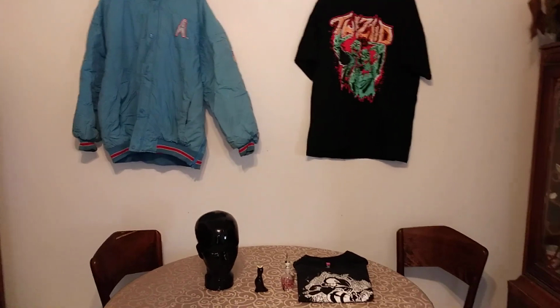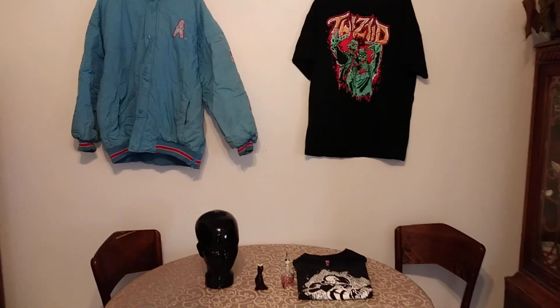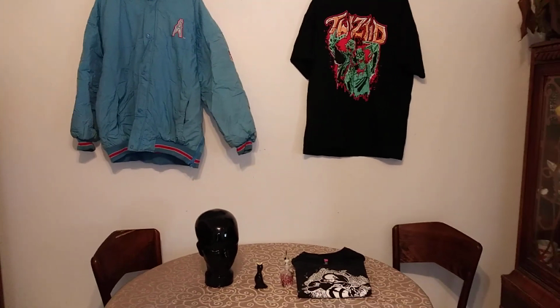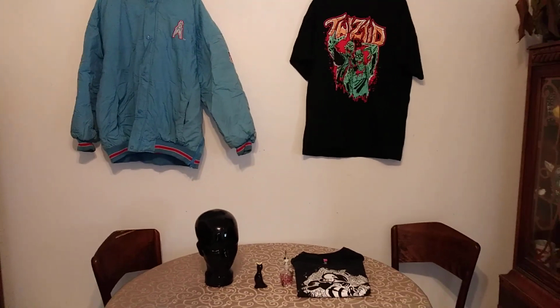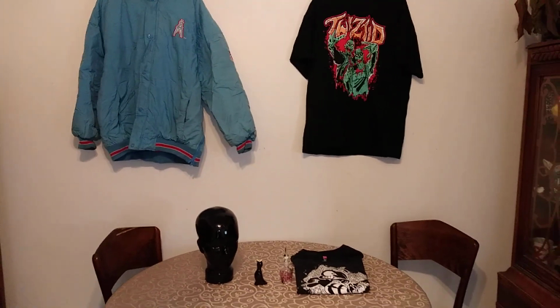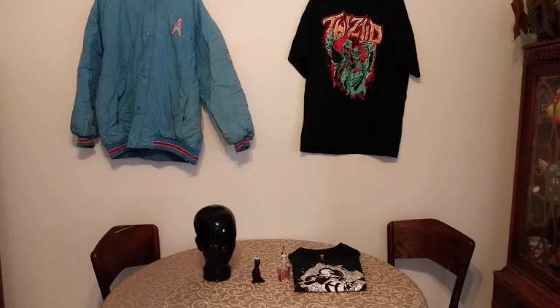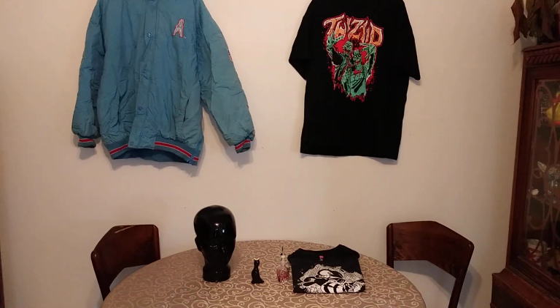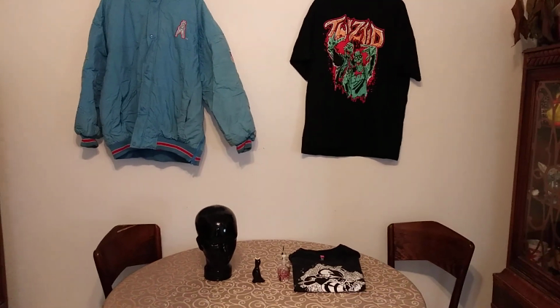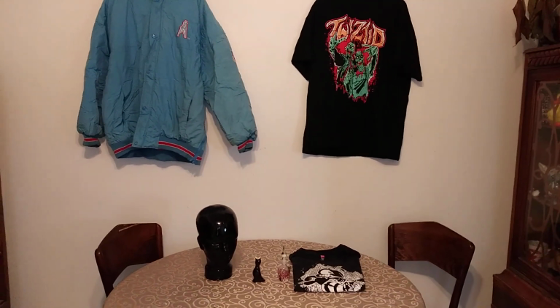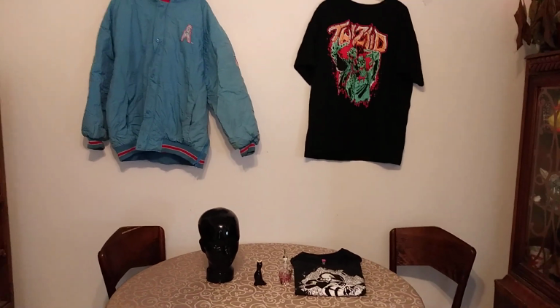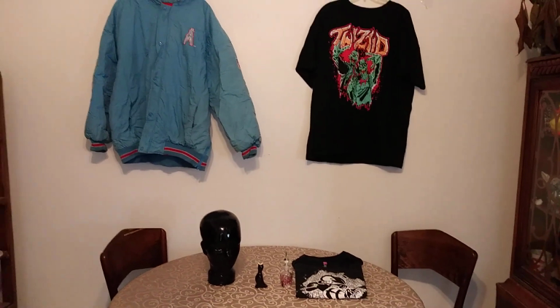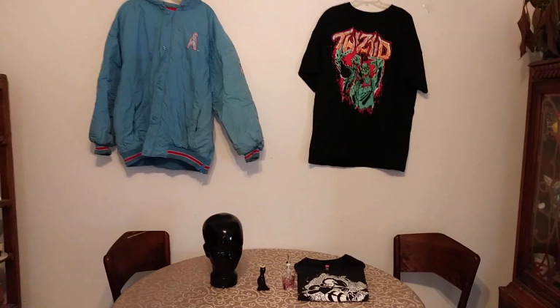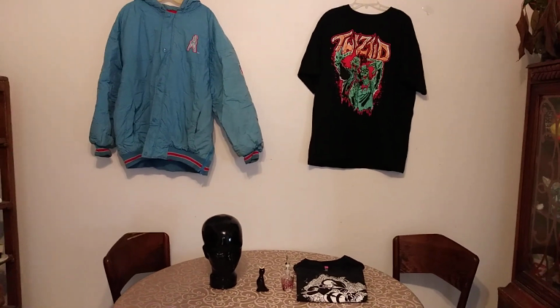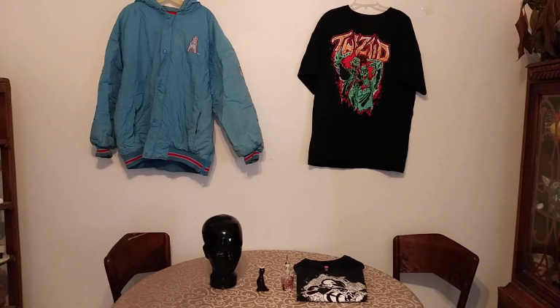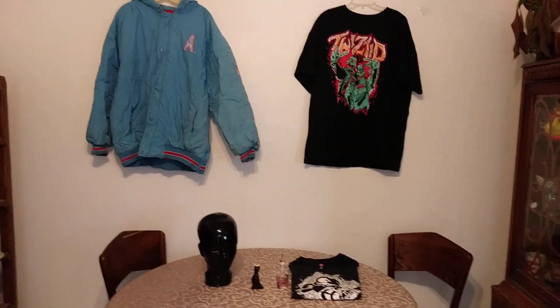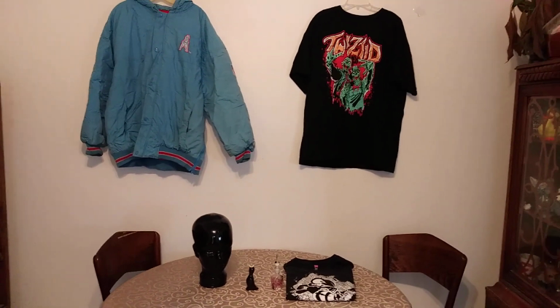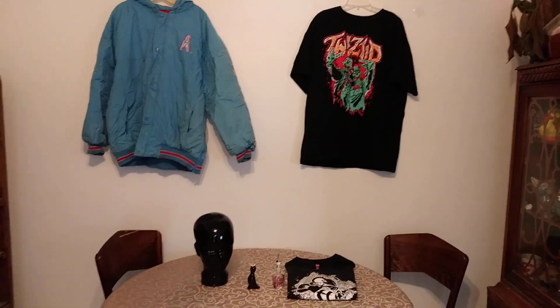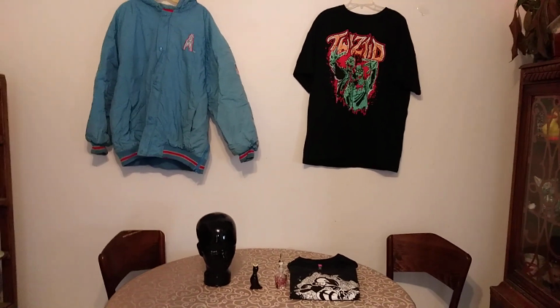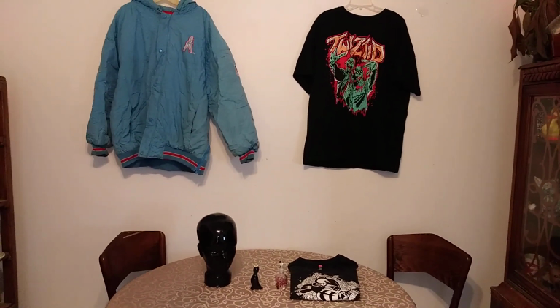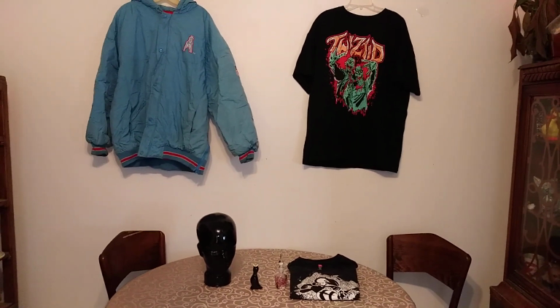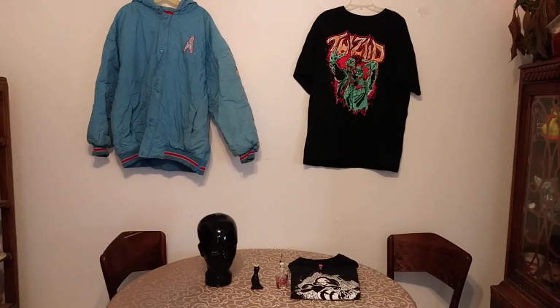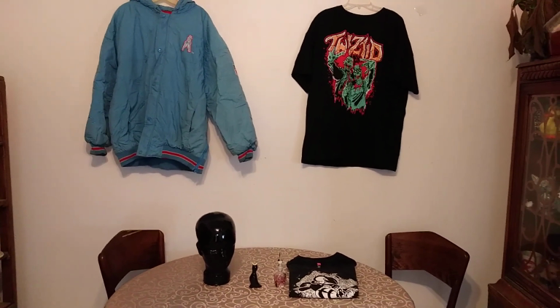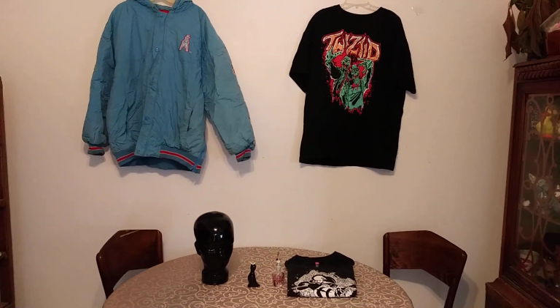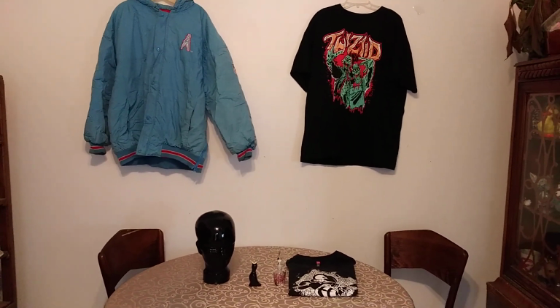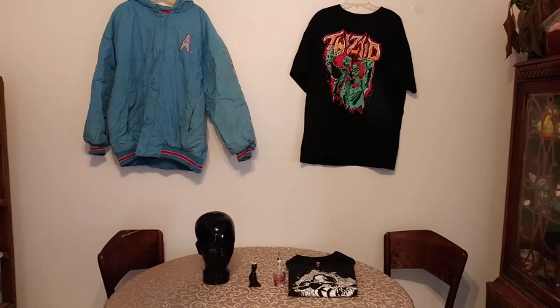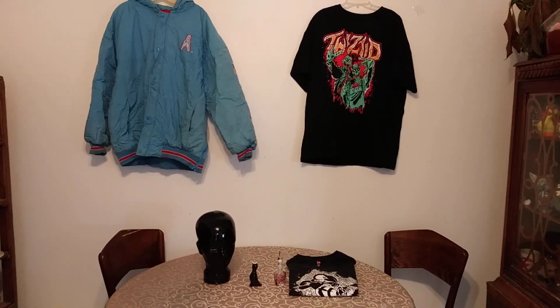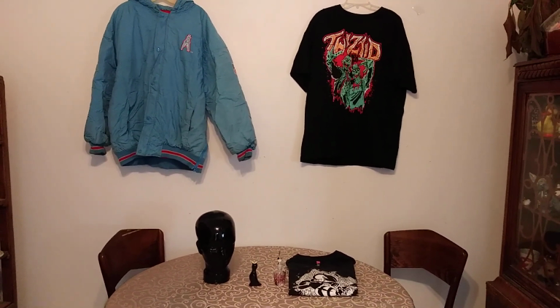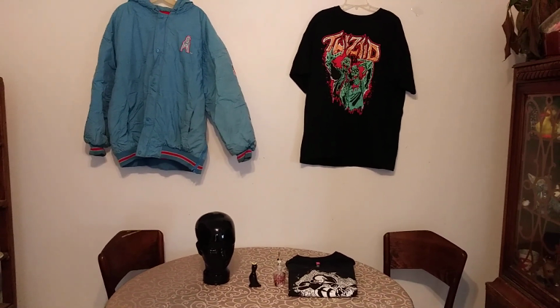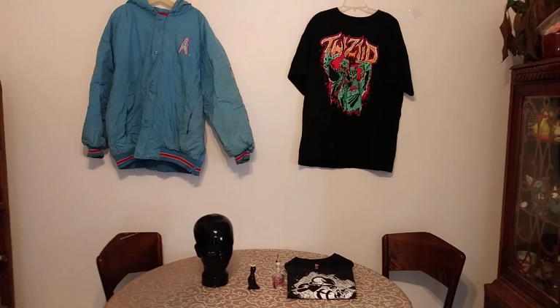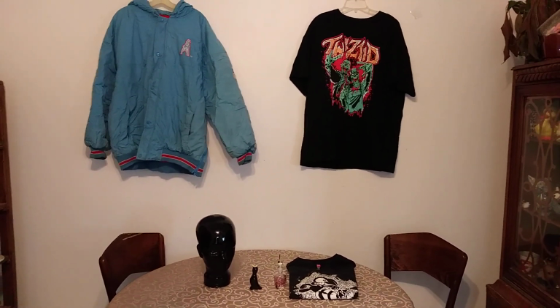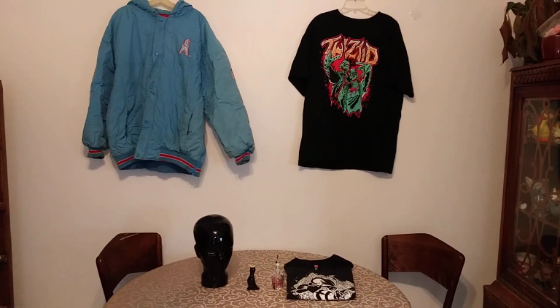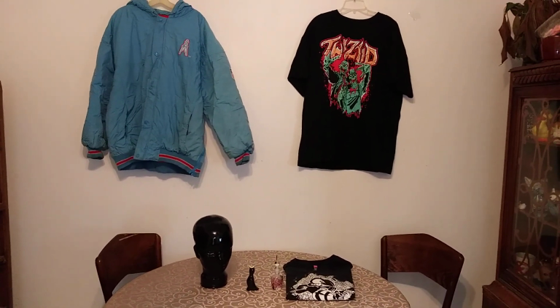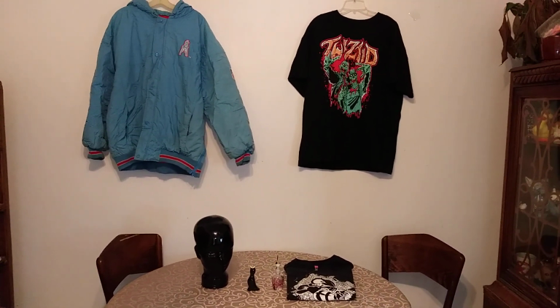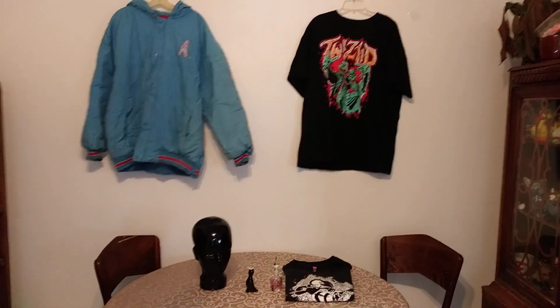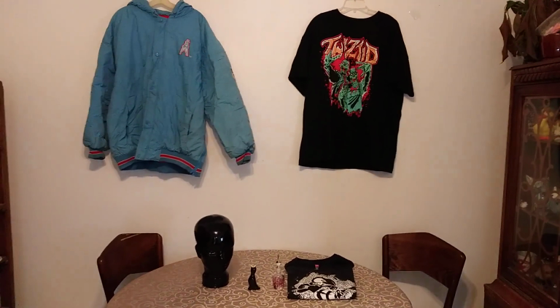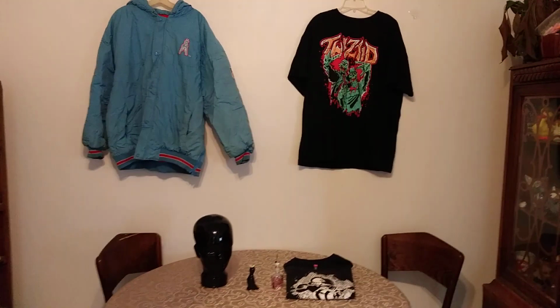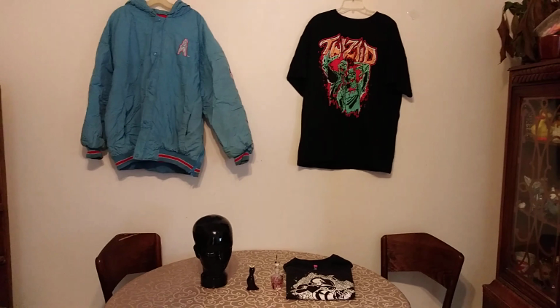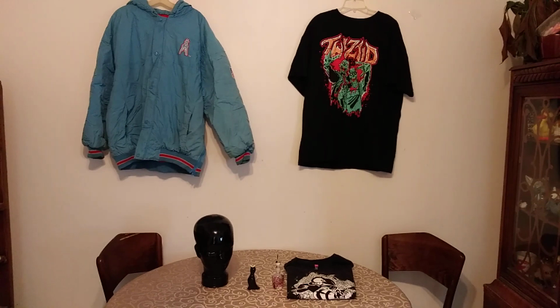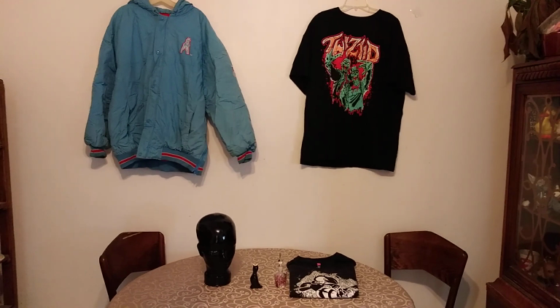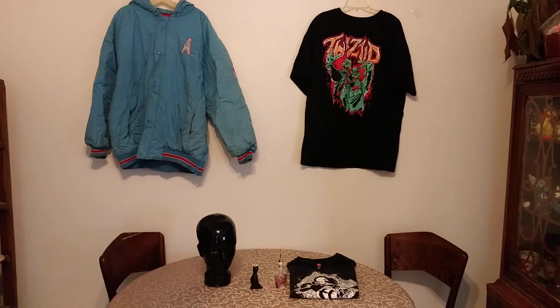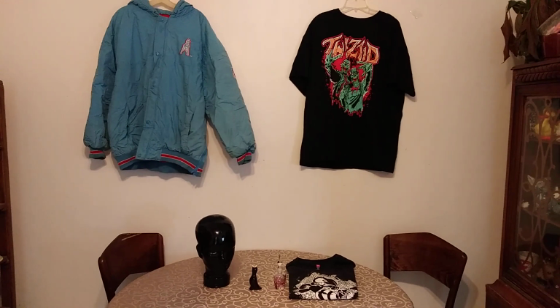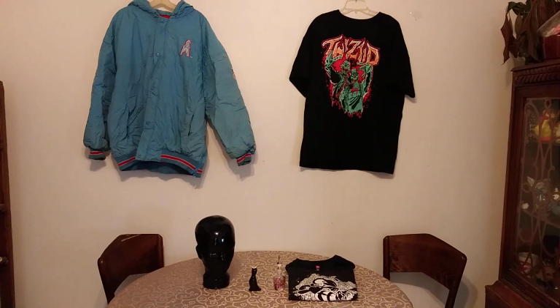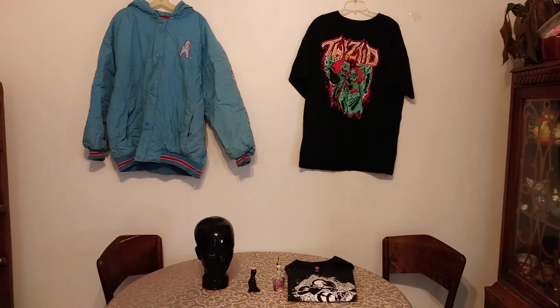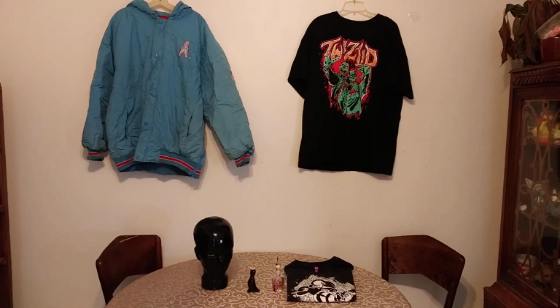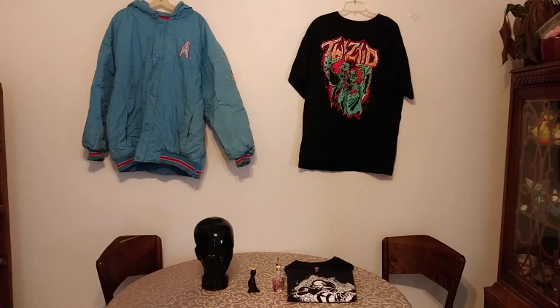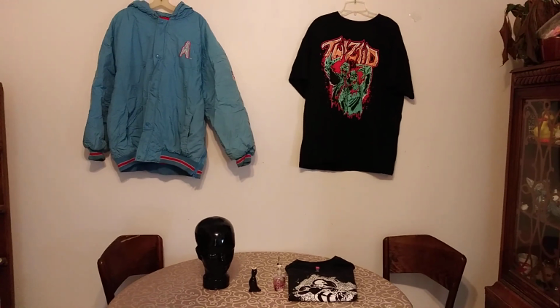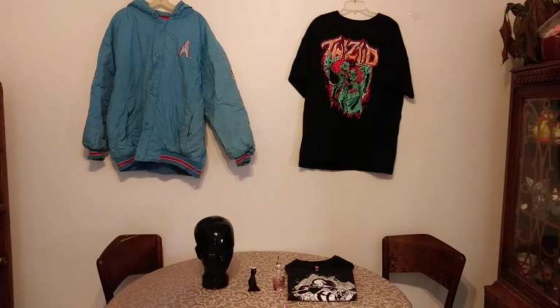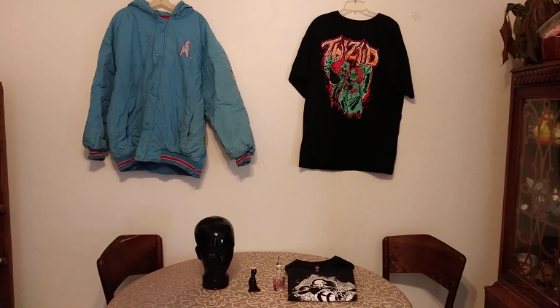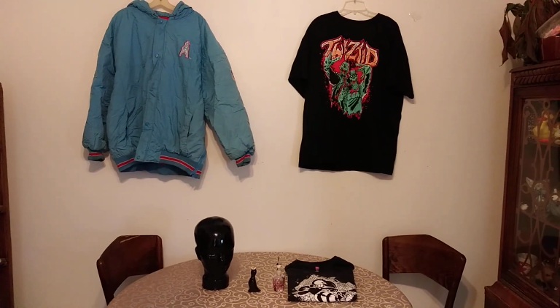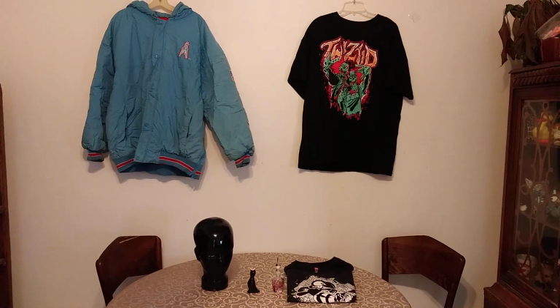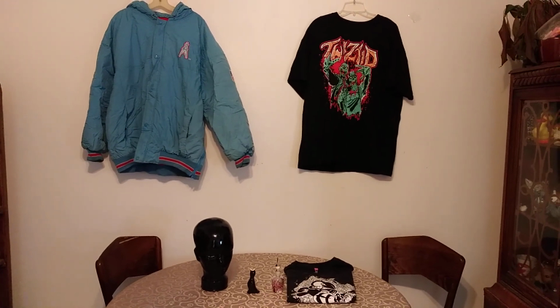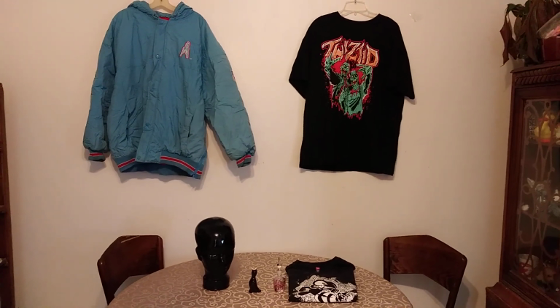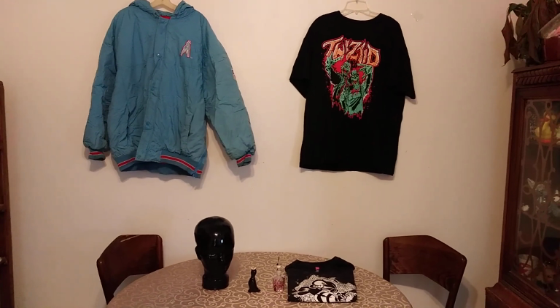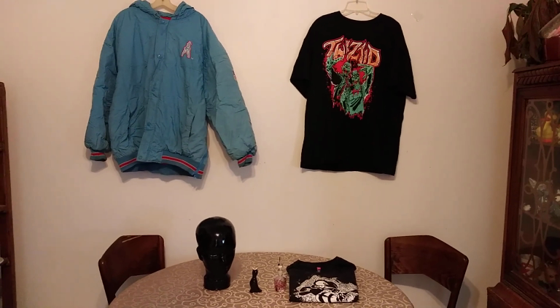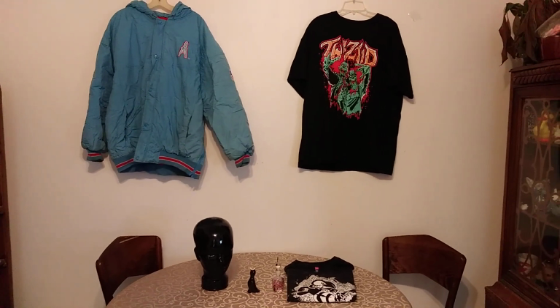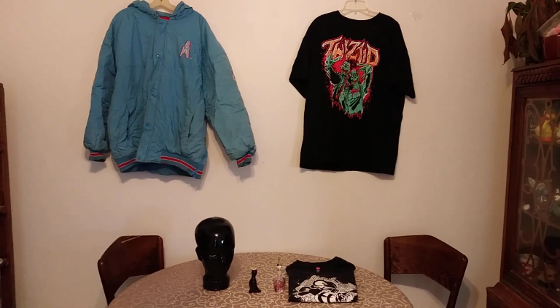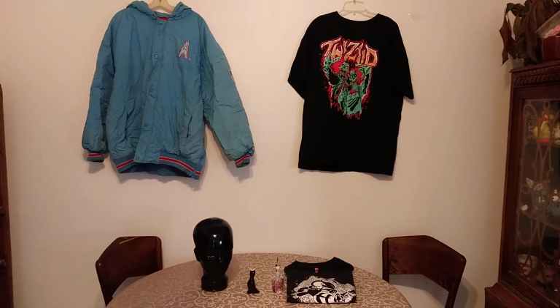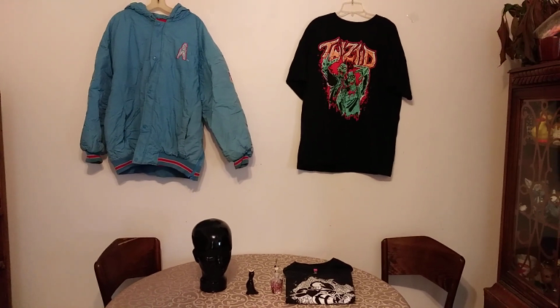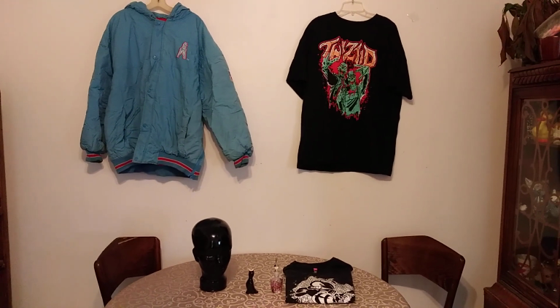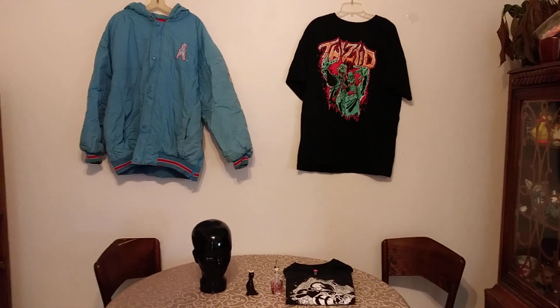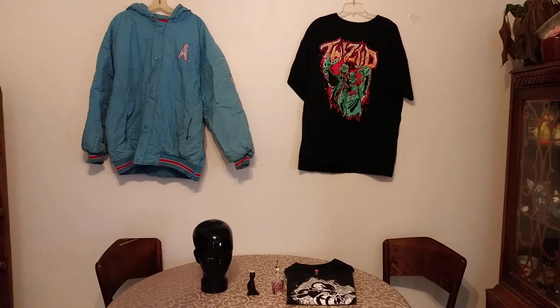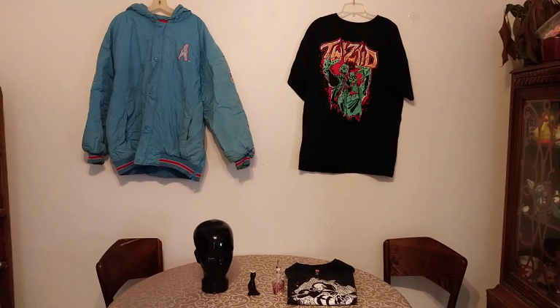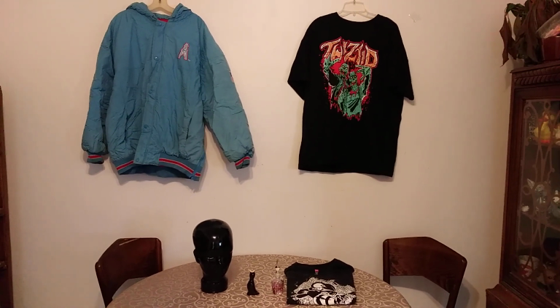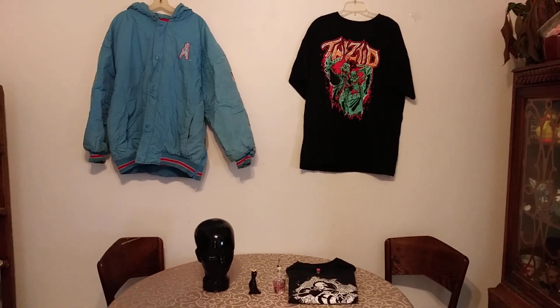Hey guys, looks like I need to back up a little bit to get everything in frame. So, we actually did okay over the weekend.